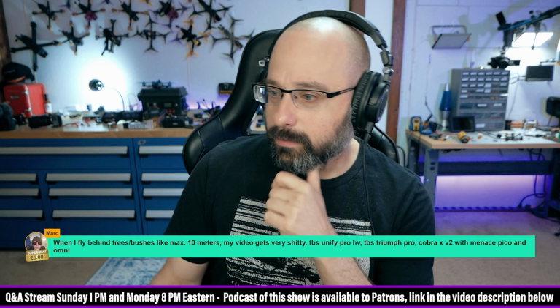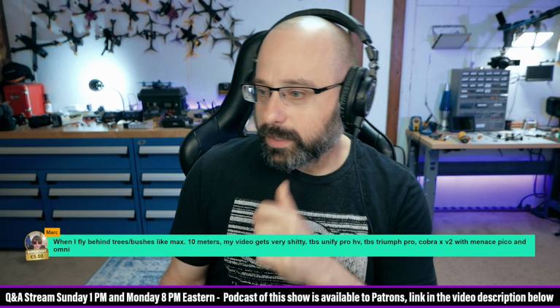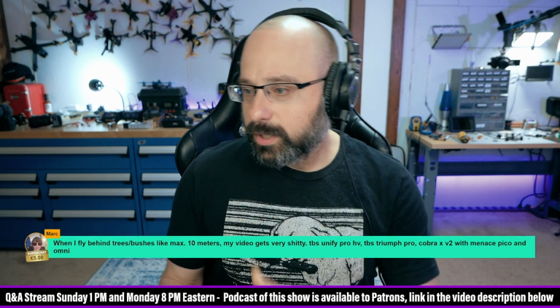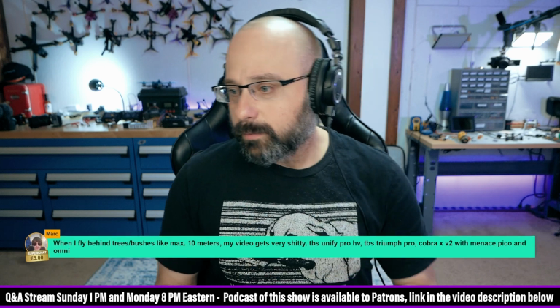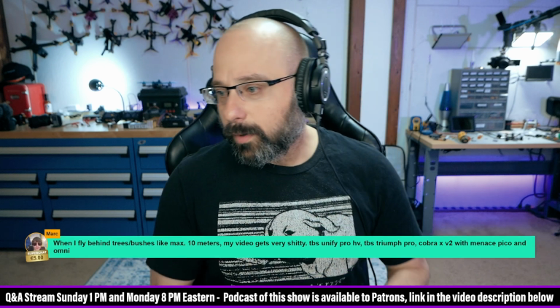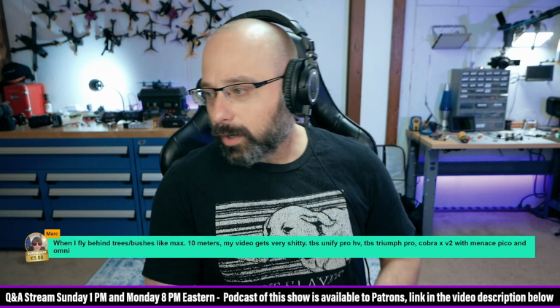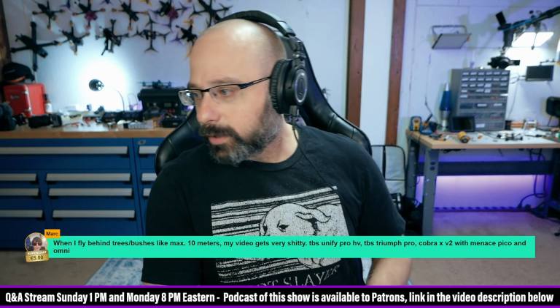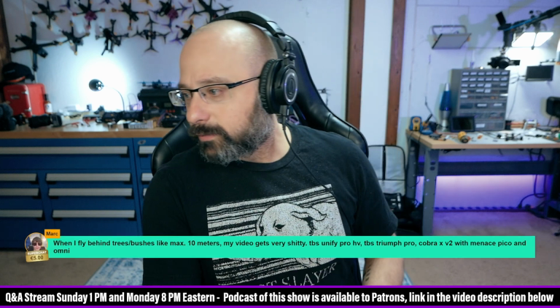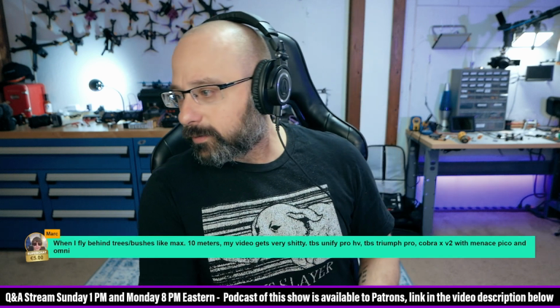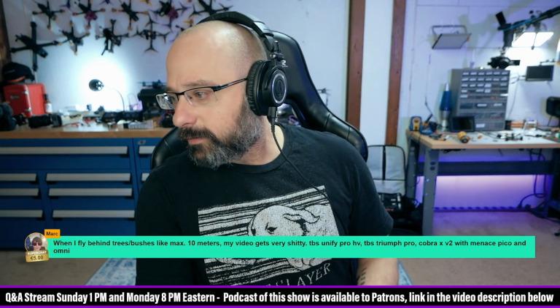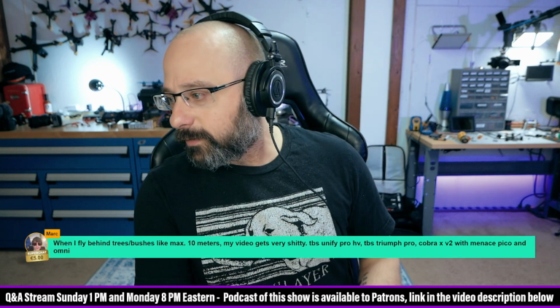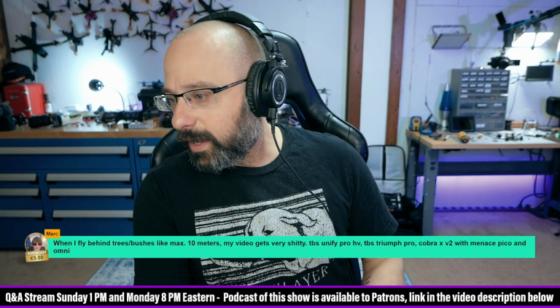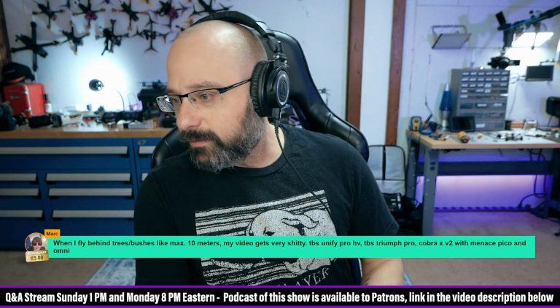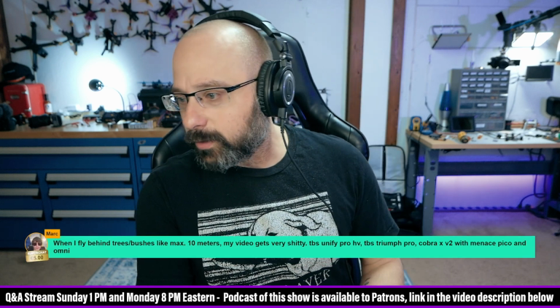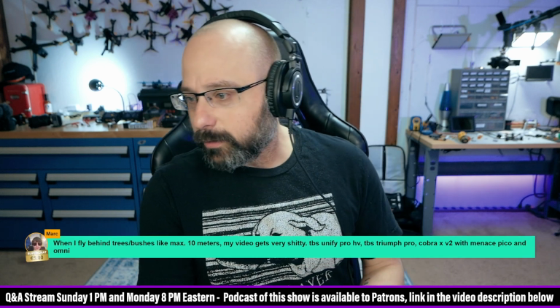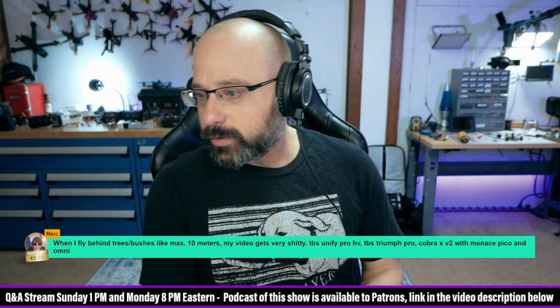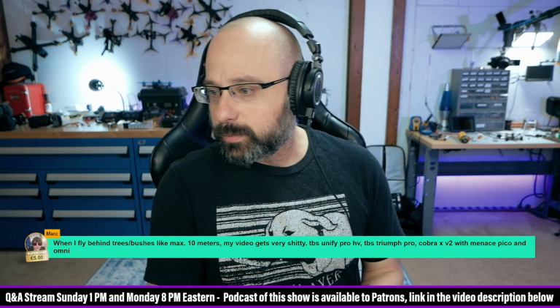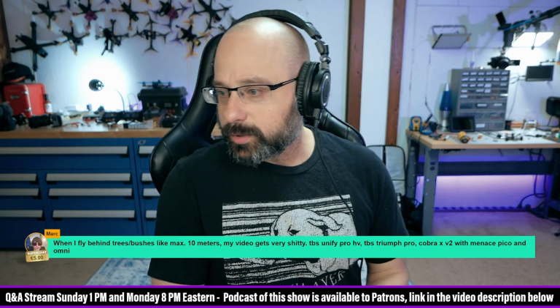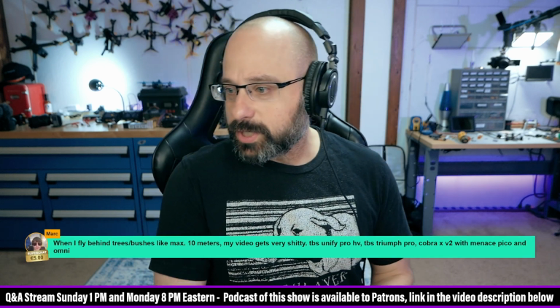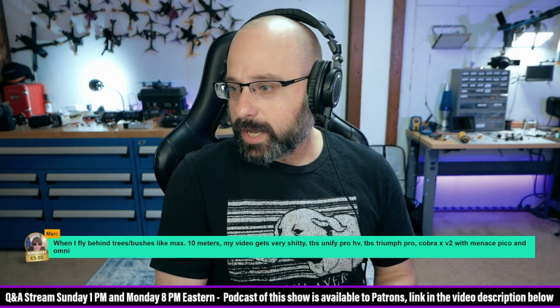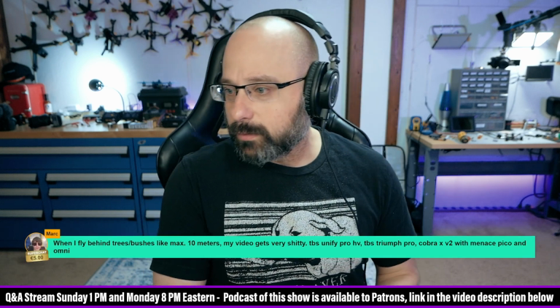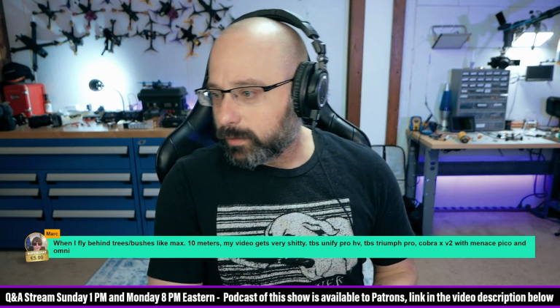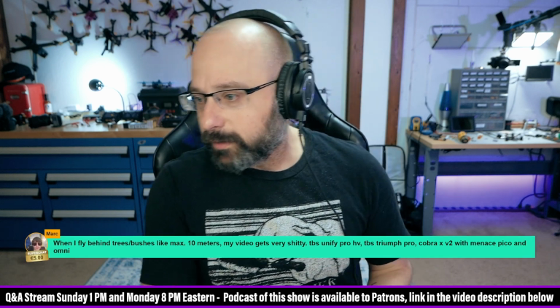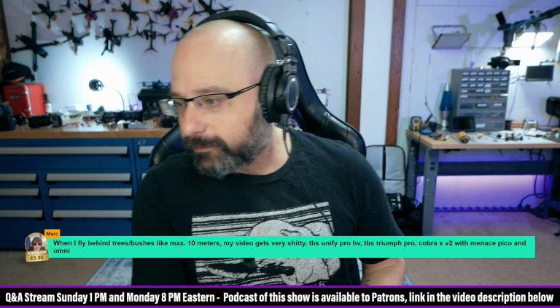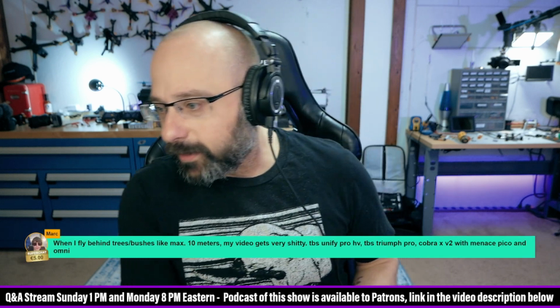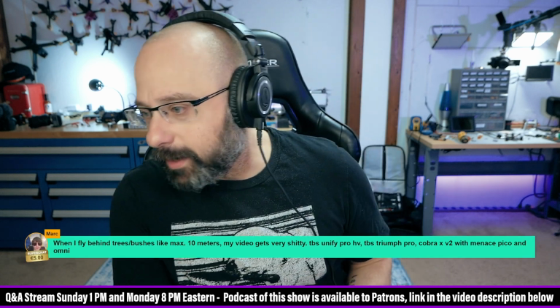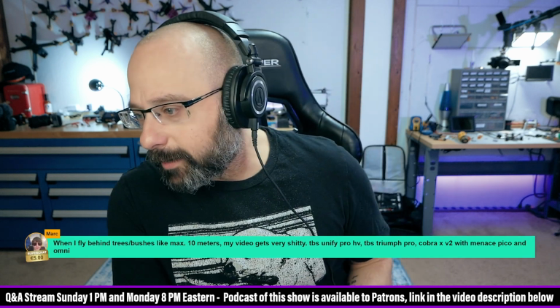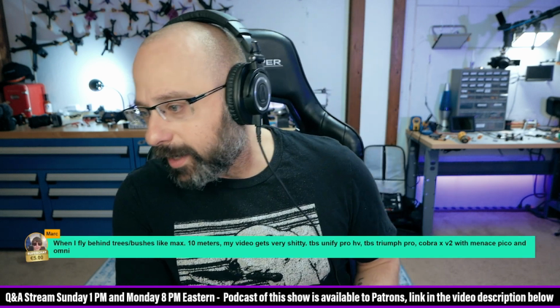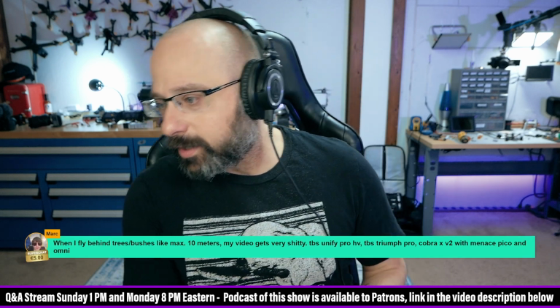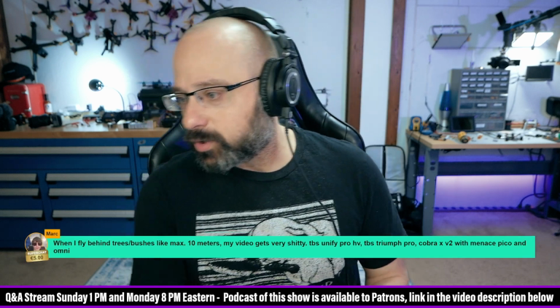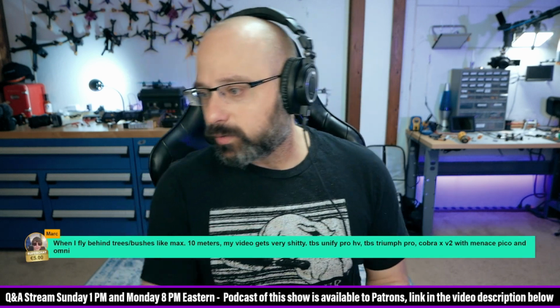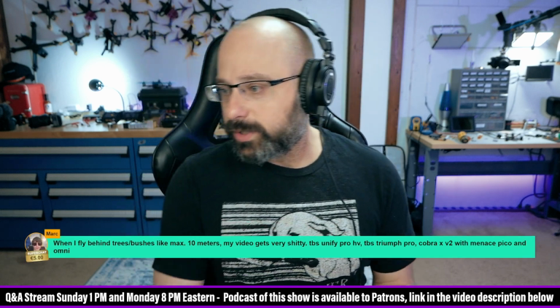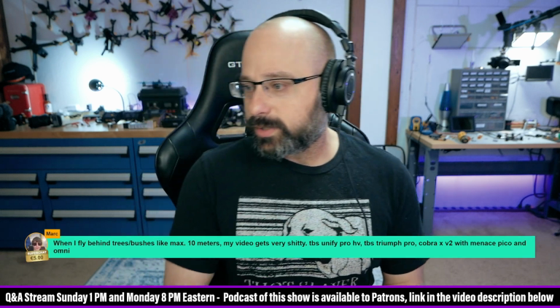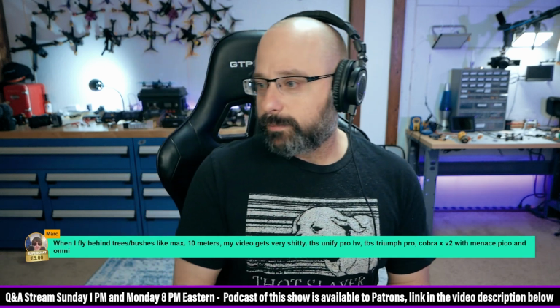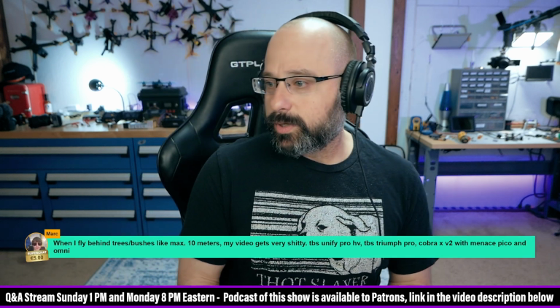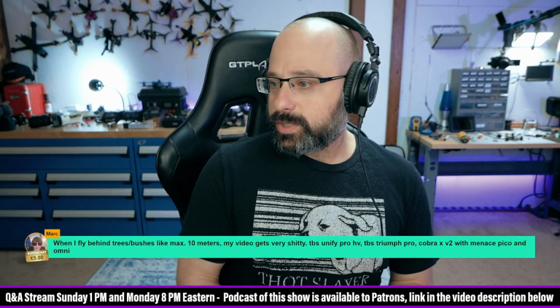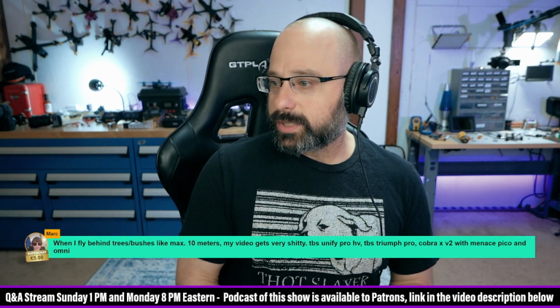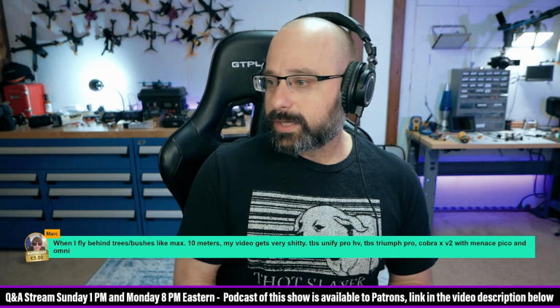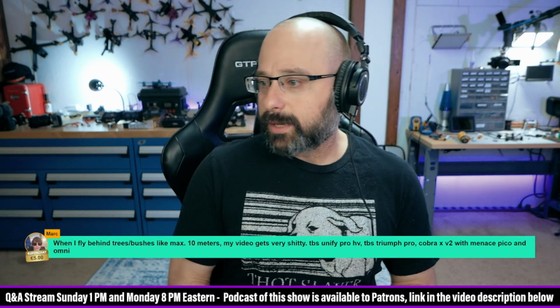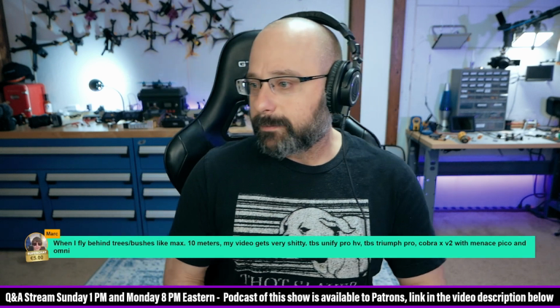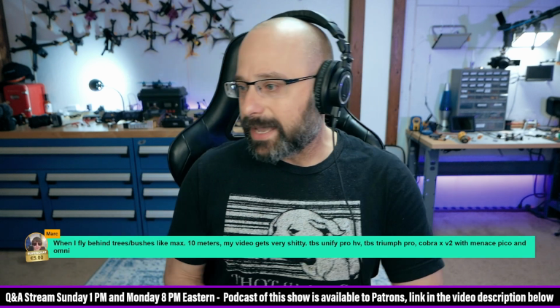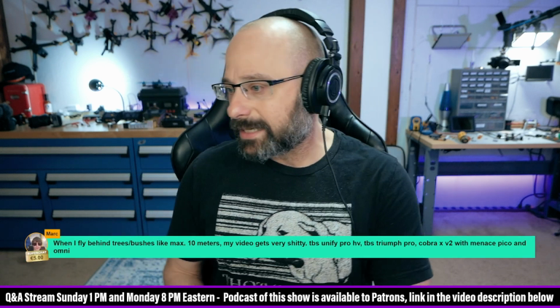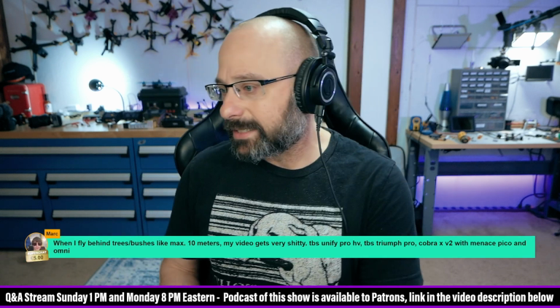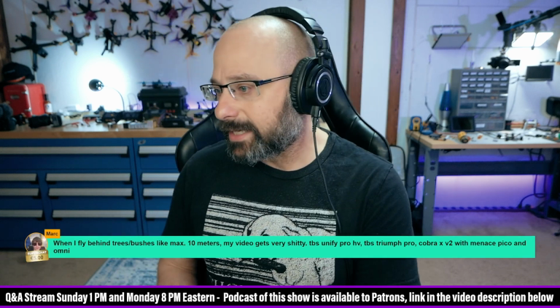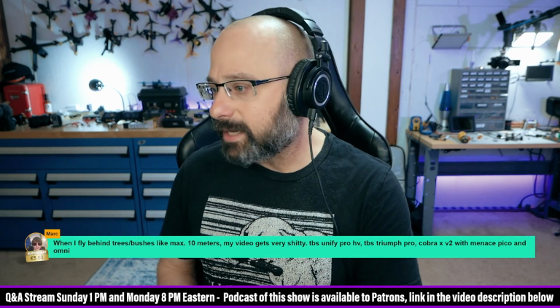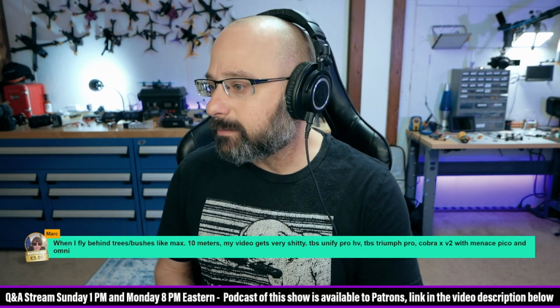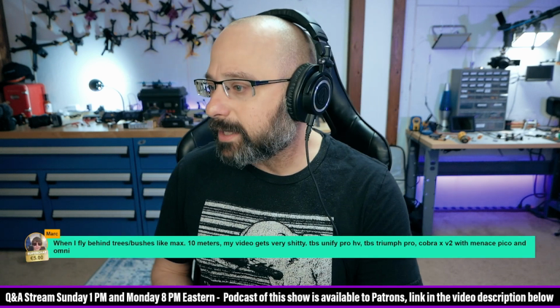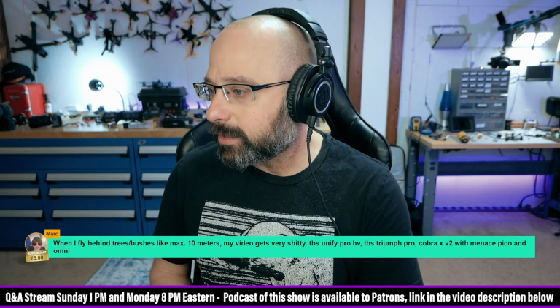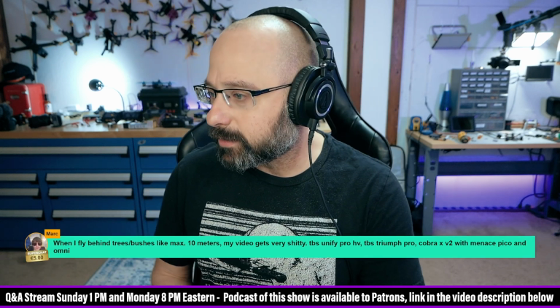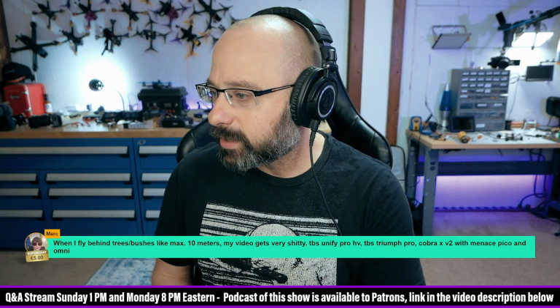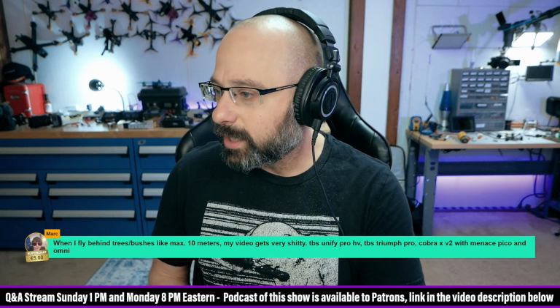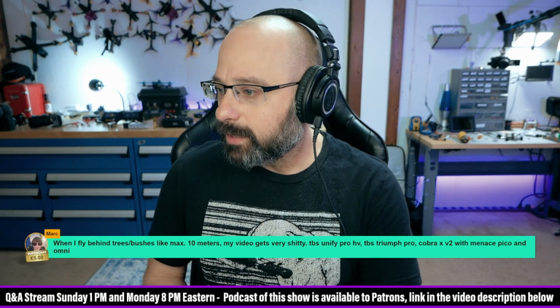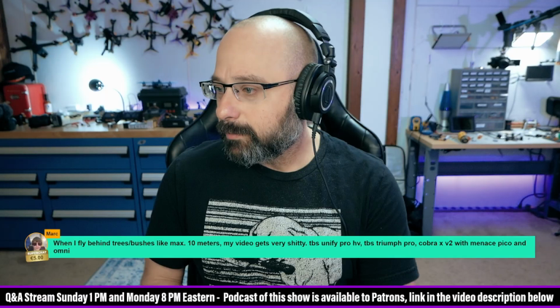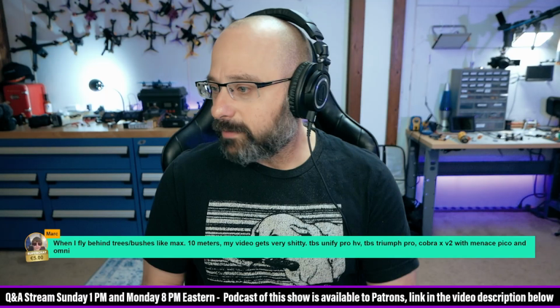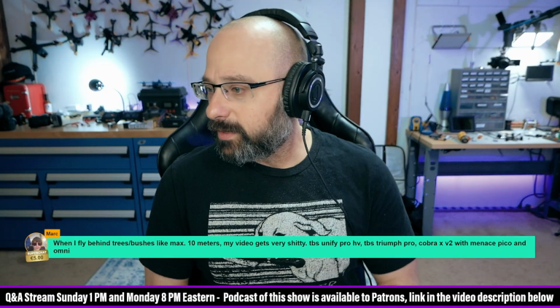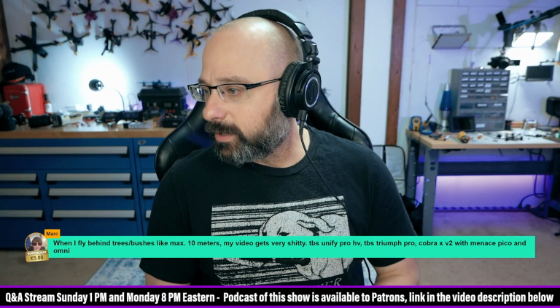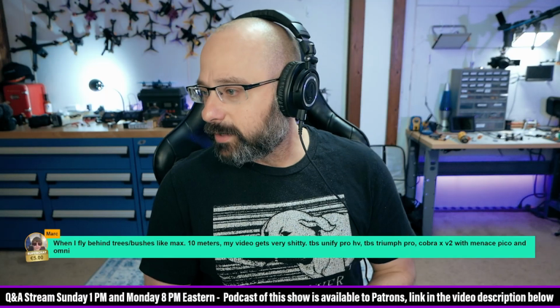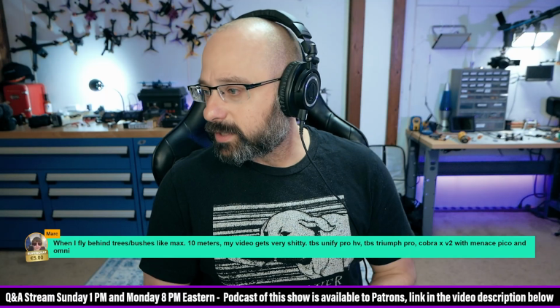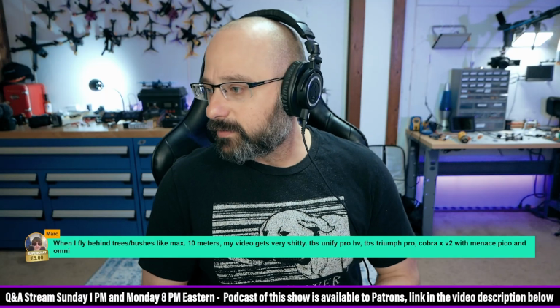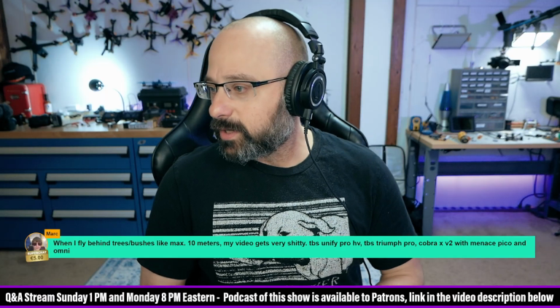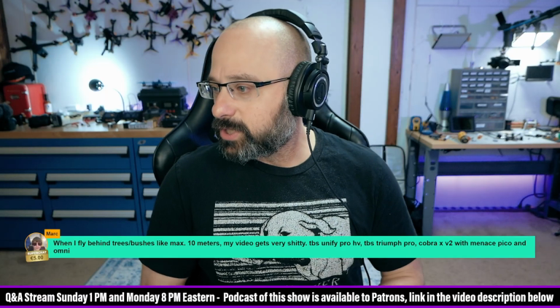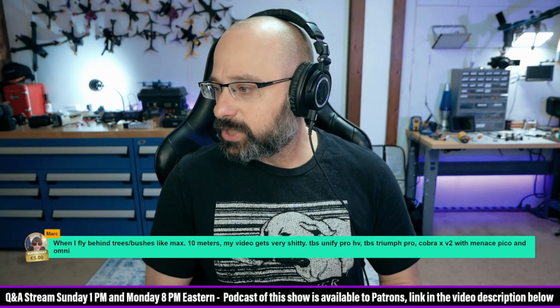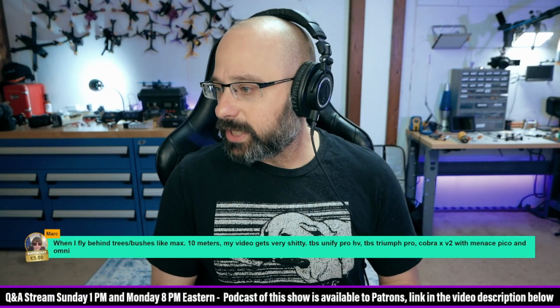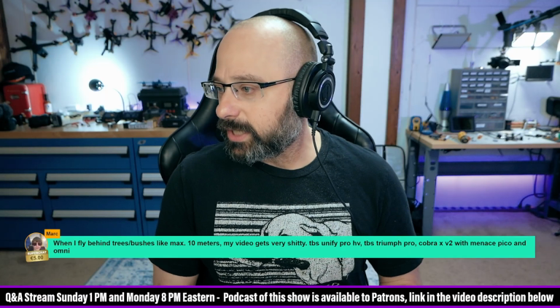Thank you, Mark, for a five euro super chat. When I fly behind trees and bushes, like max 10 meters, my video gets very shitty.